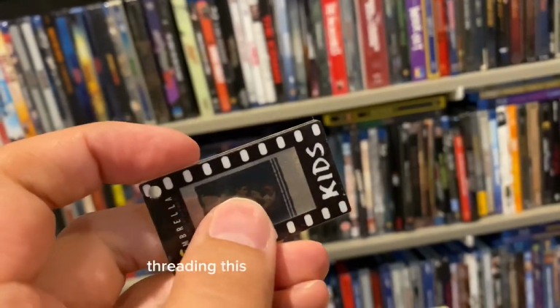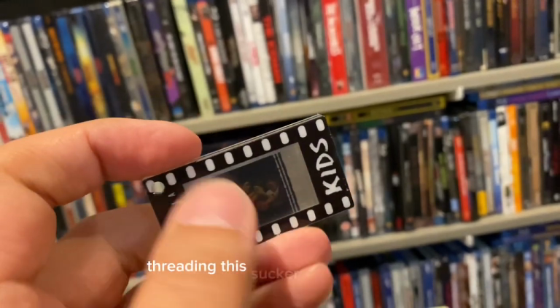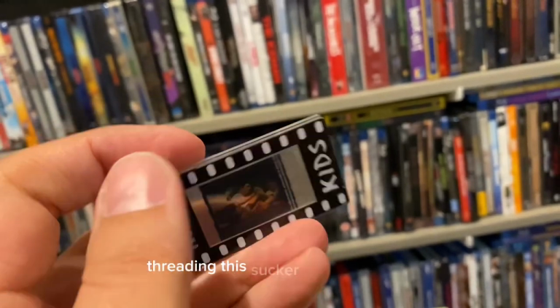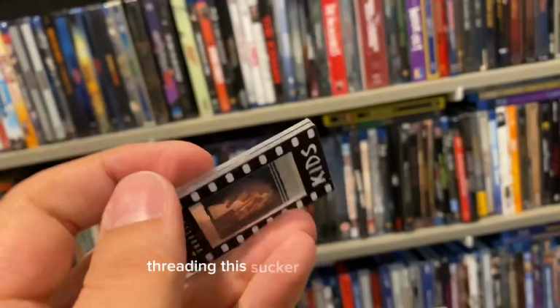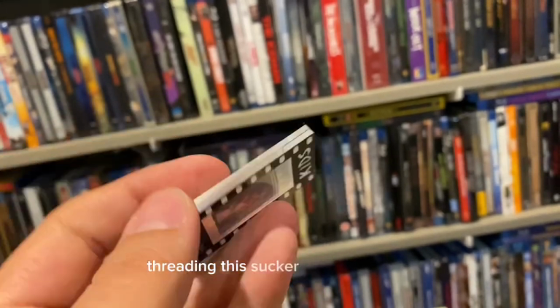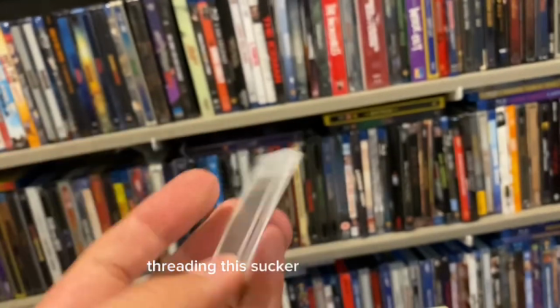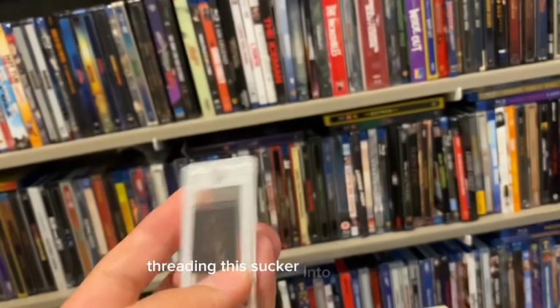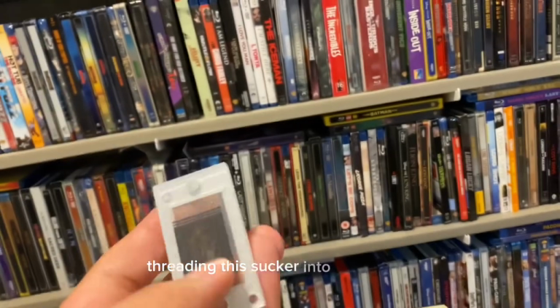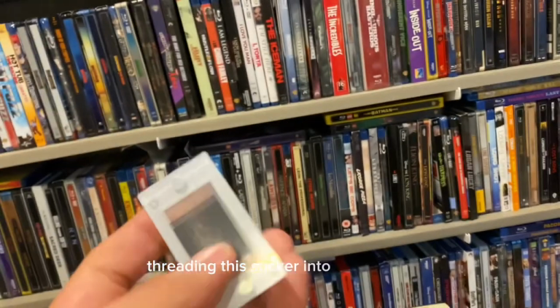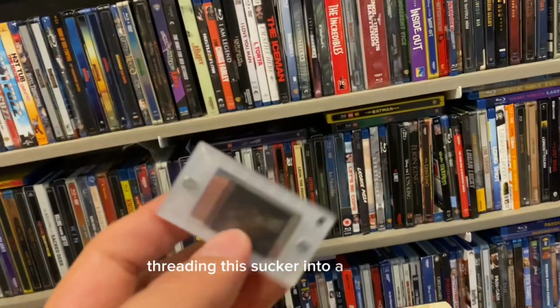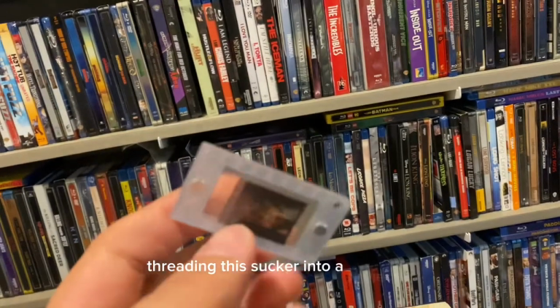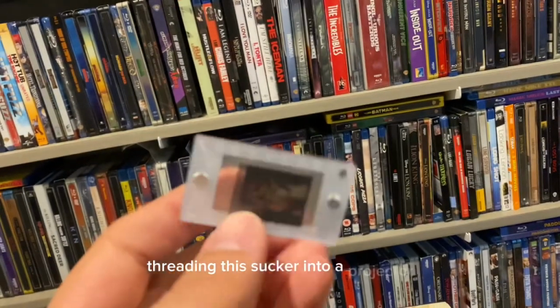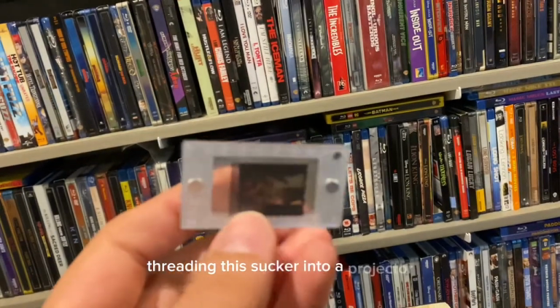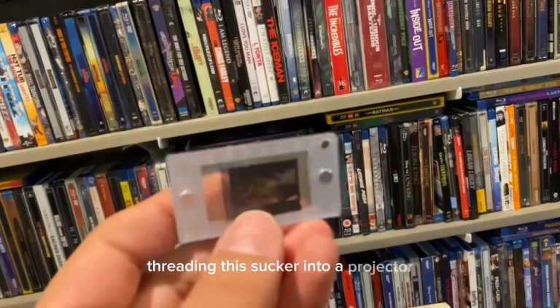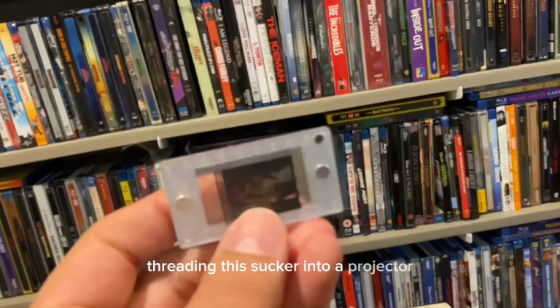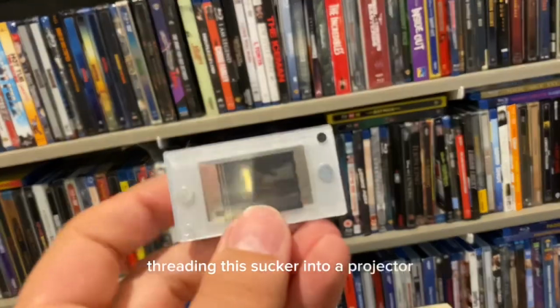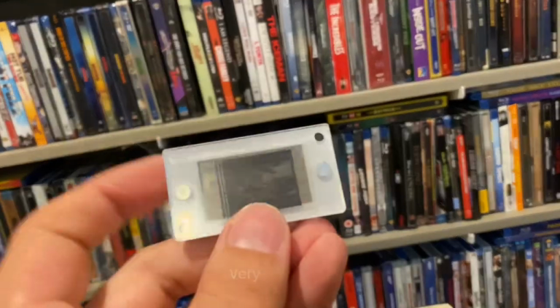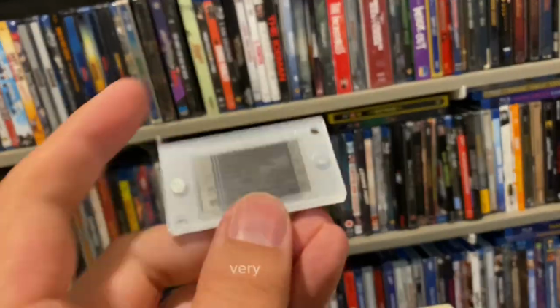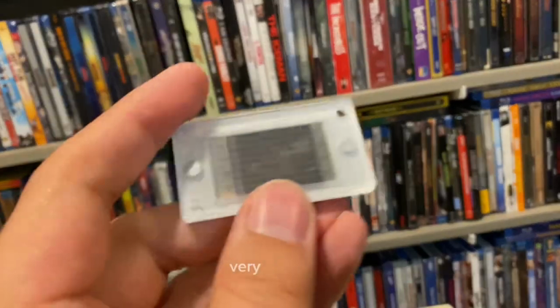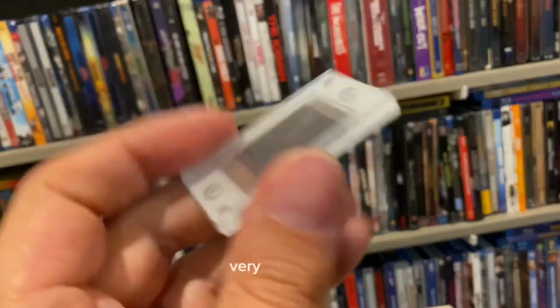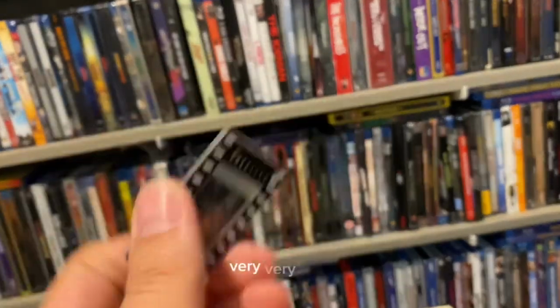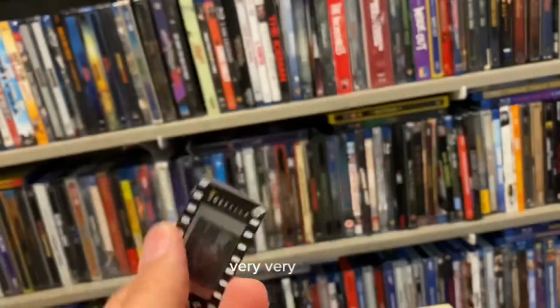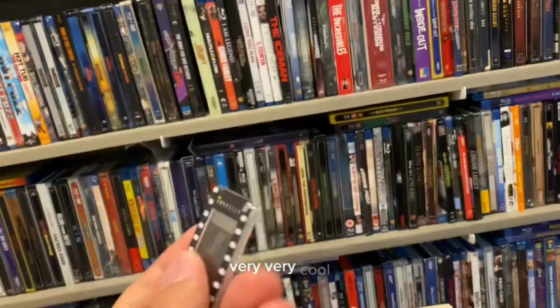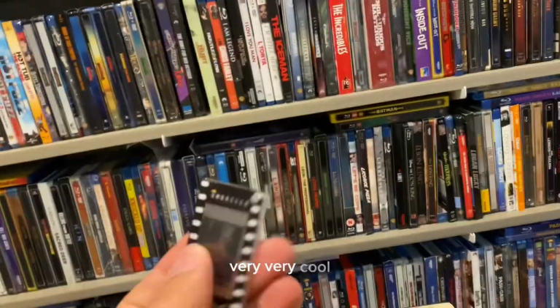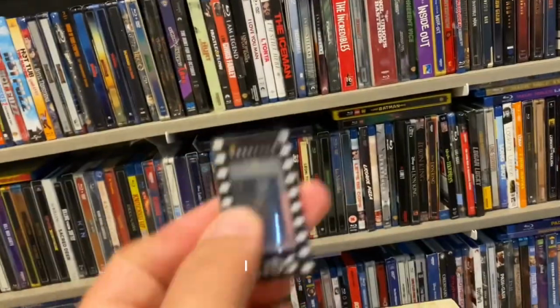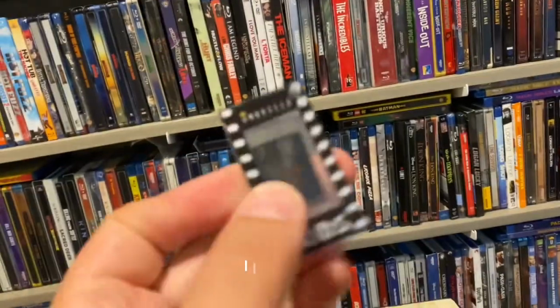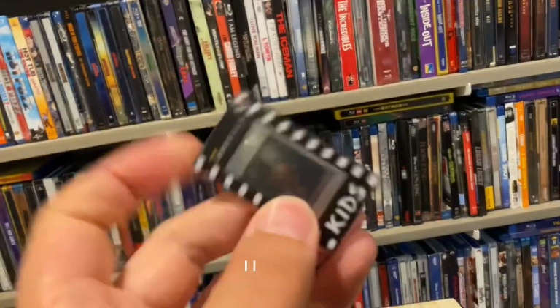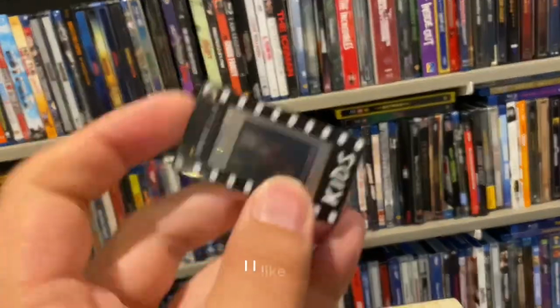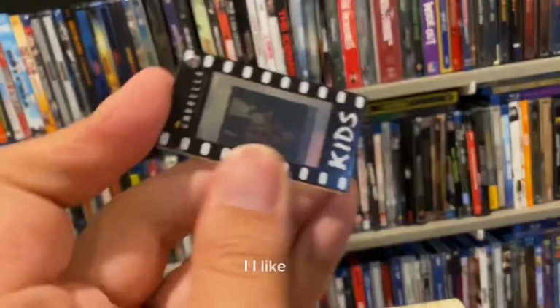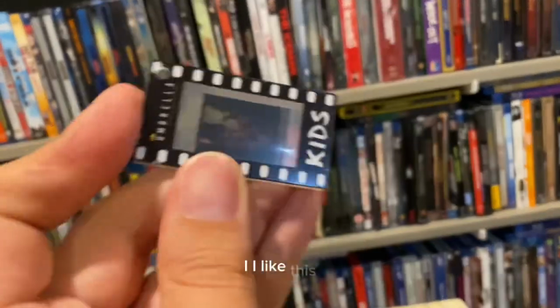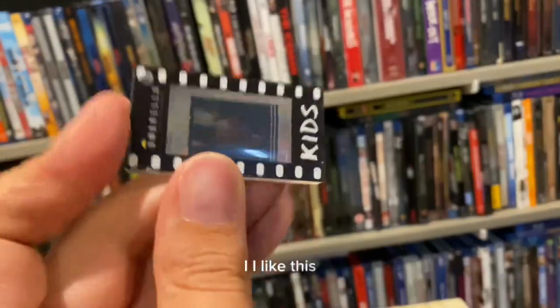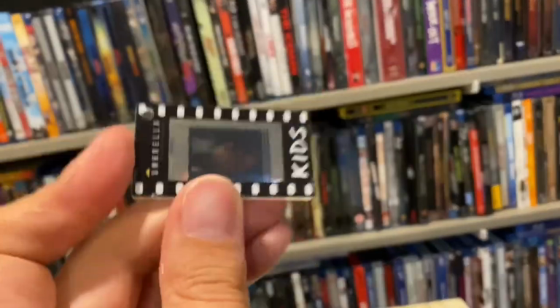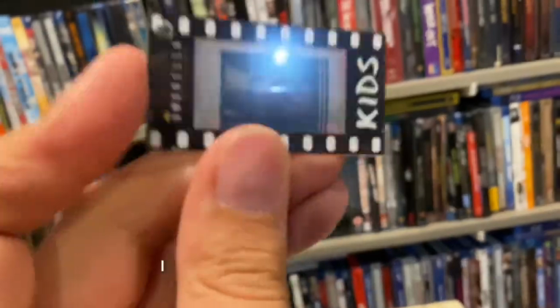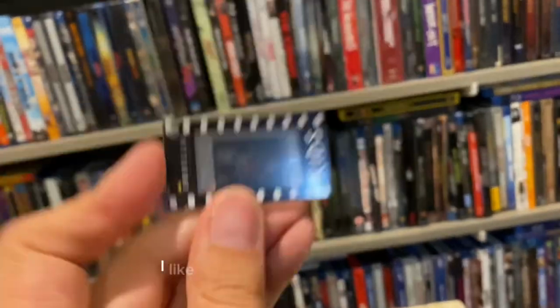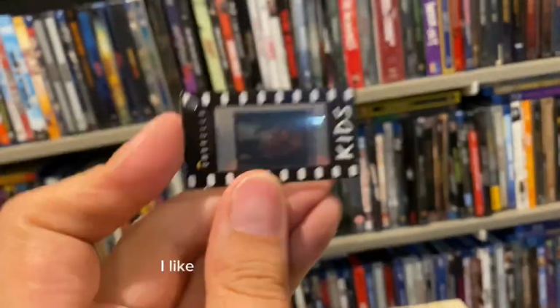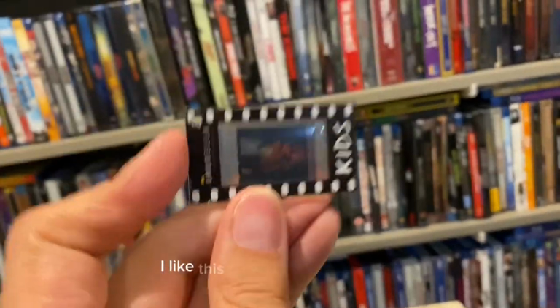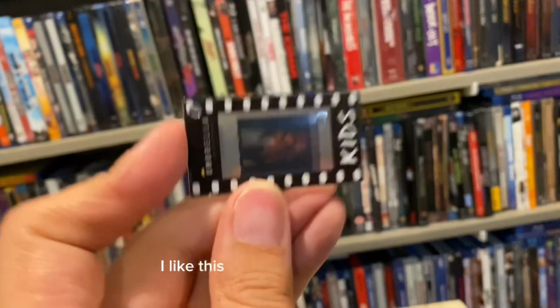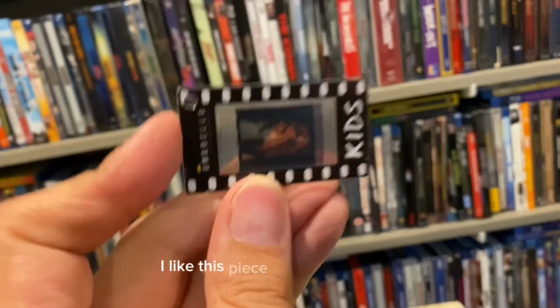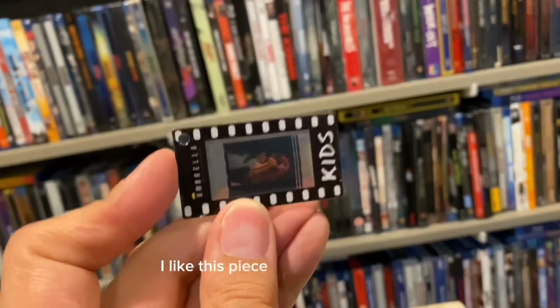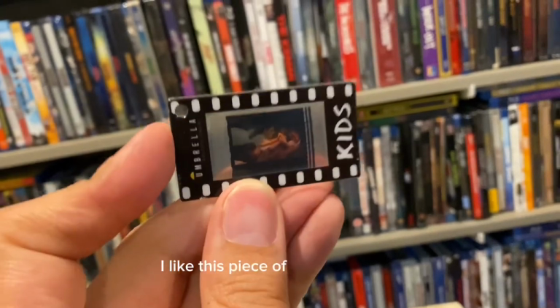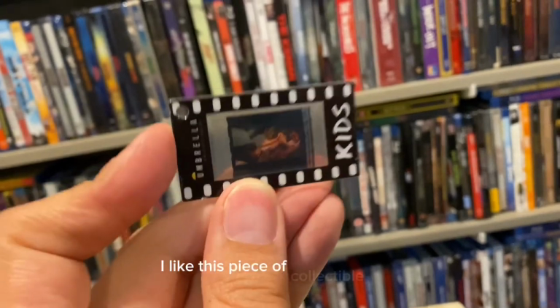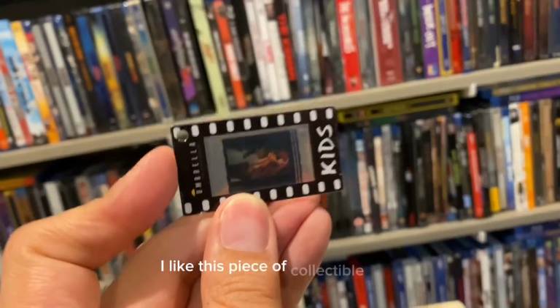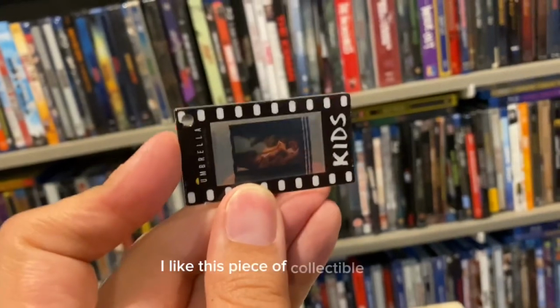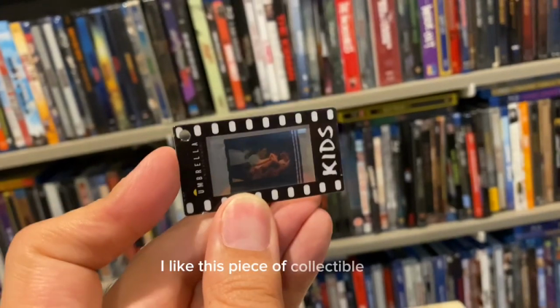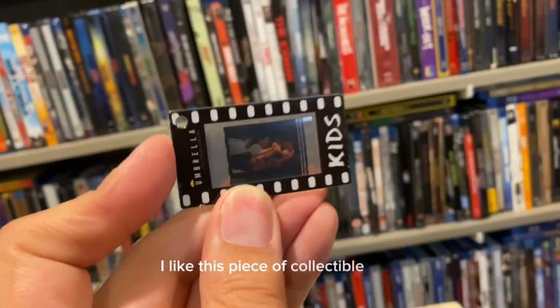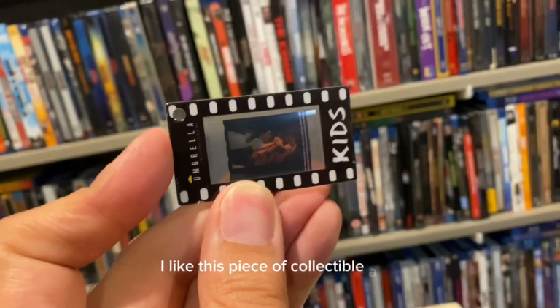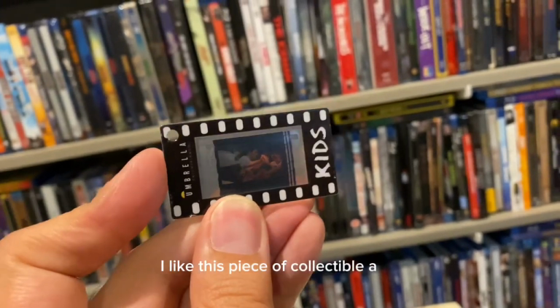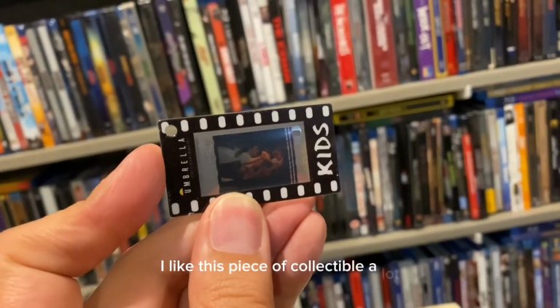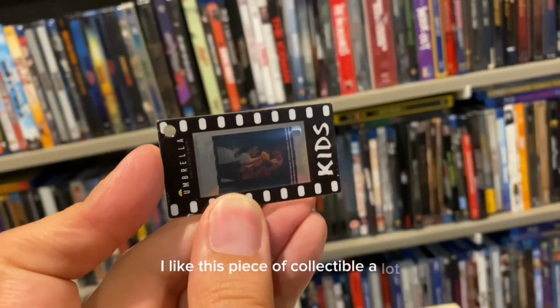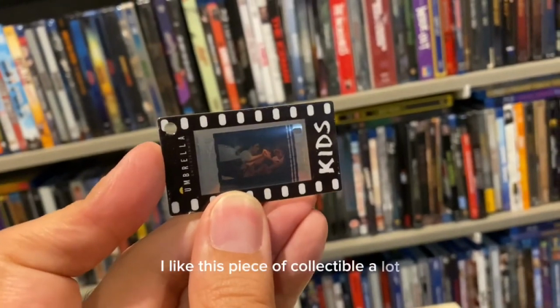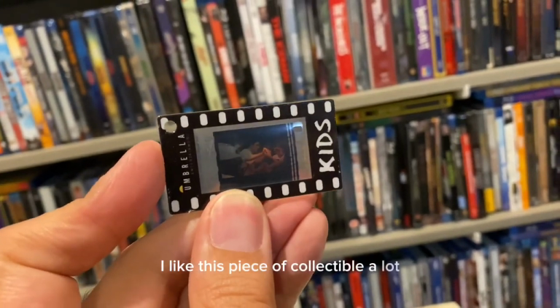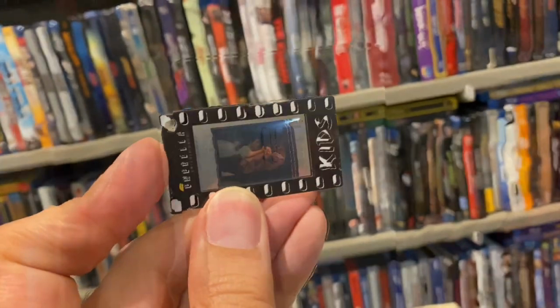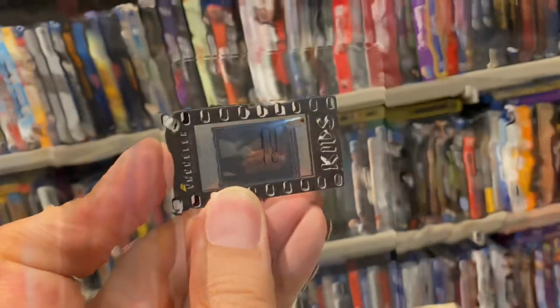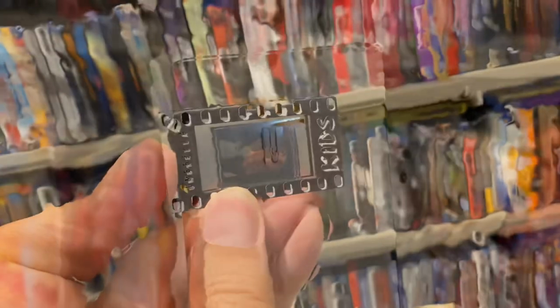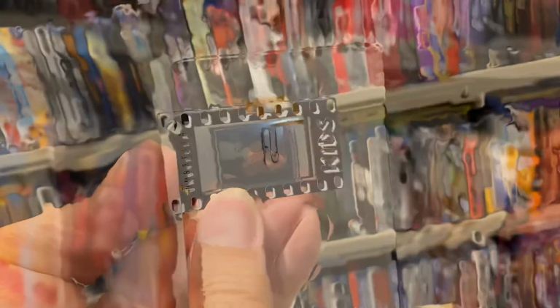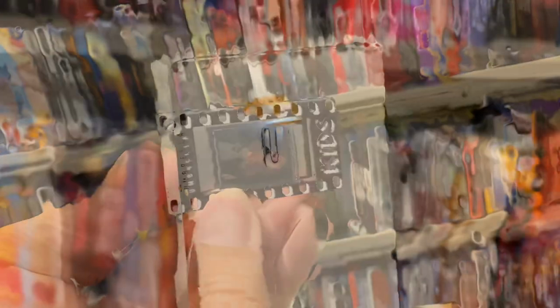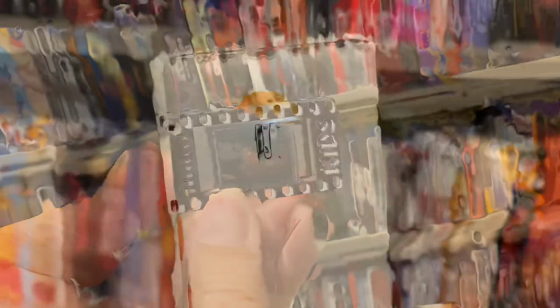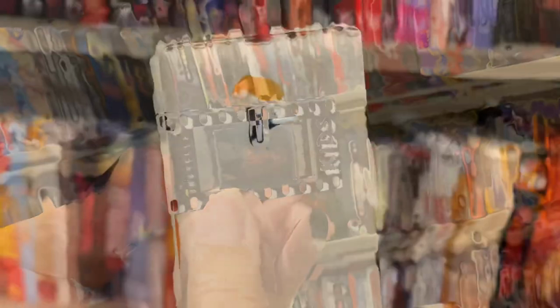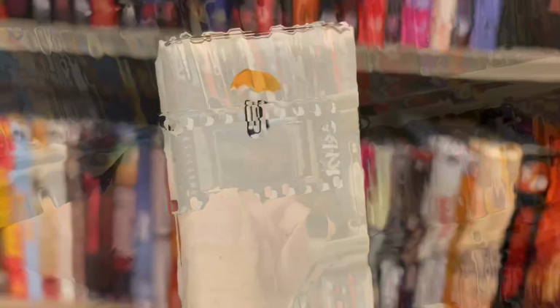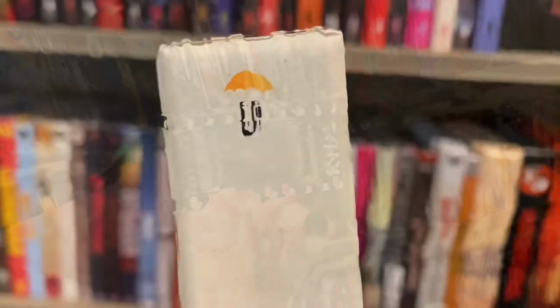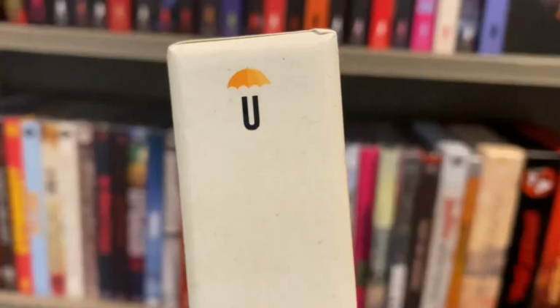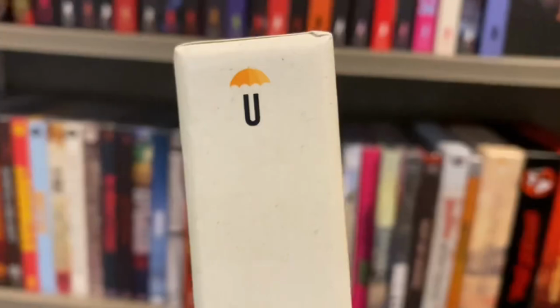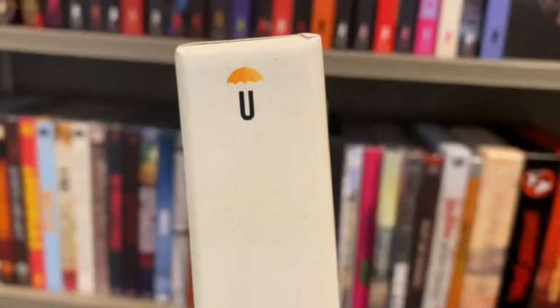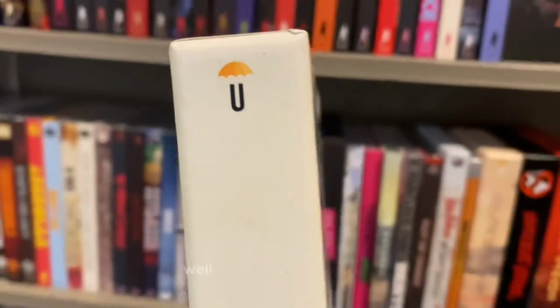This is actually a magnet that comes off and the actual film strip is right there. One of my first jobs in college was working at a movie theater, so I have a lot of memories threading this into a projector. I really like this piece of collectible a lot.